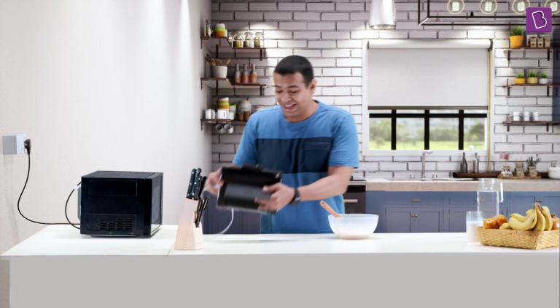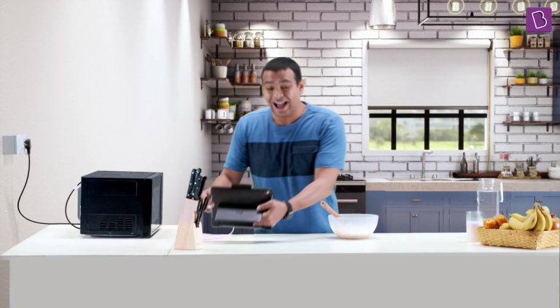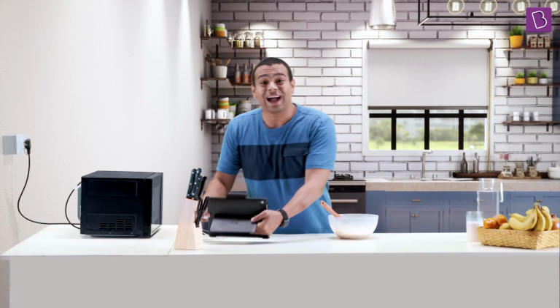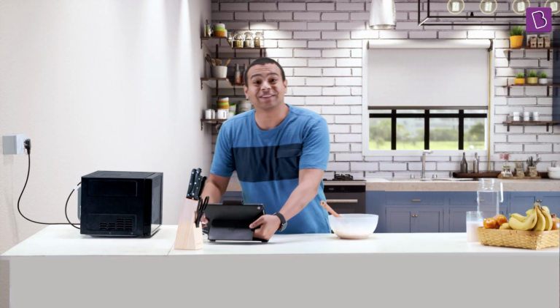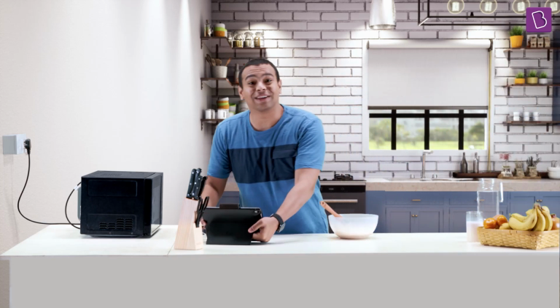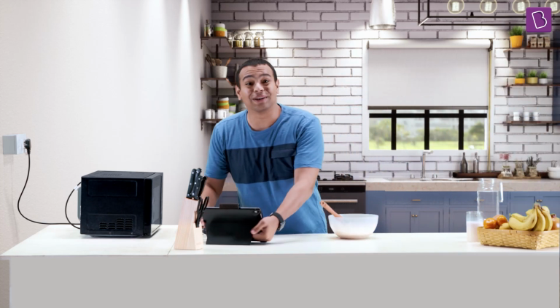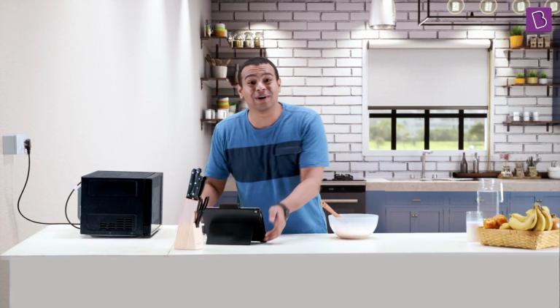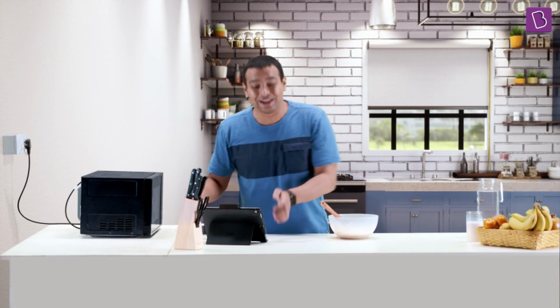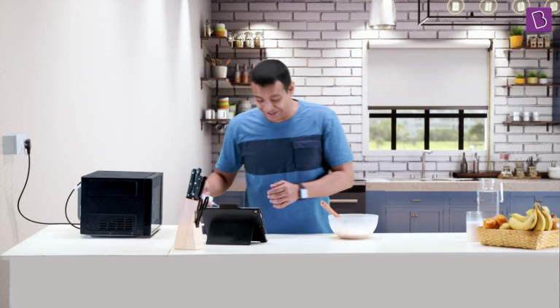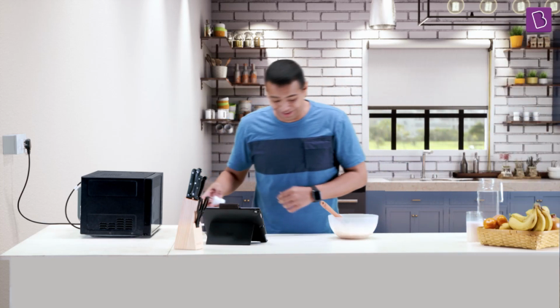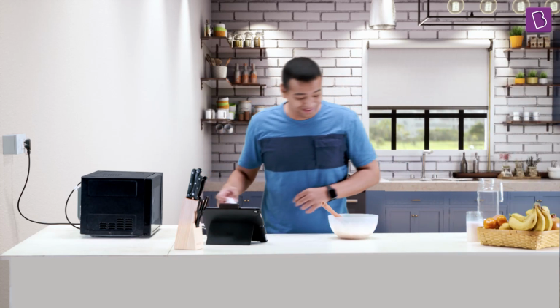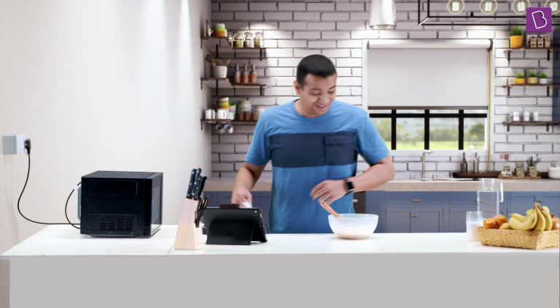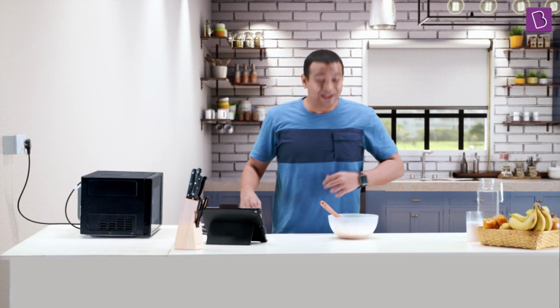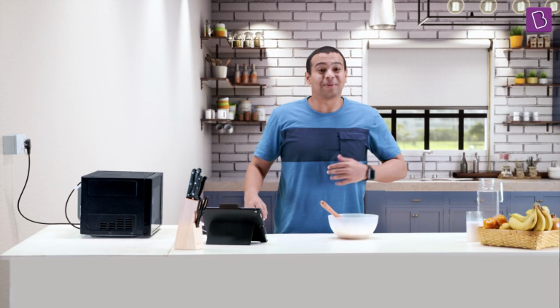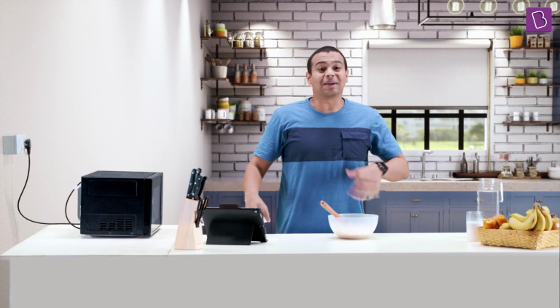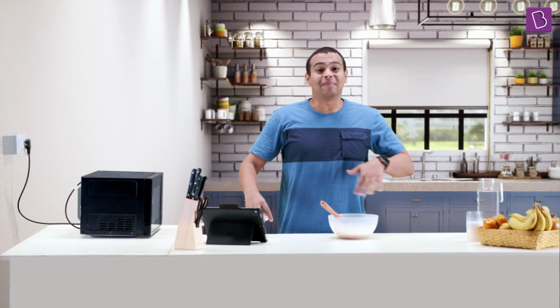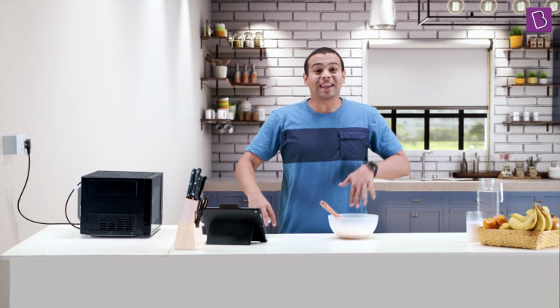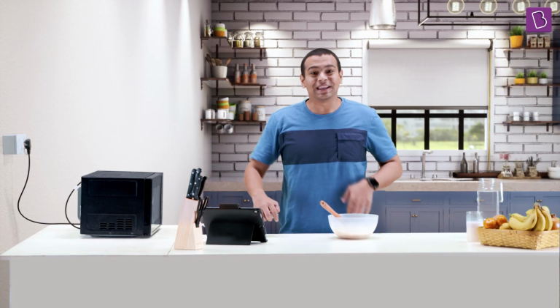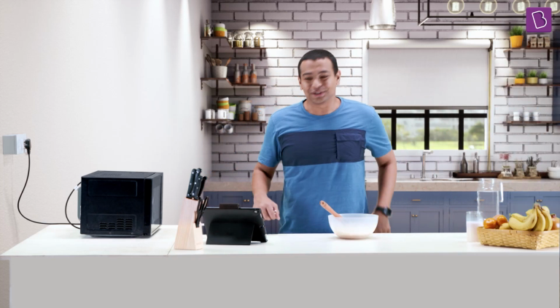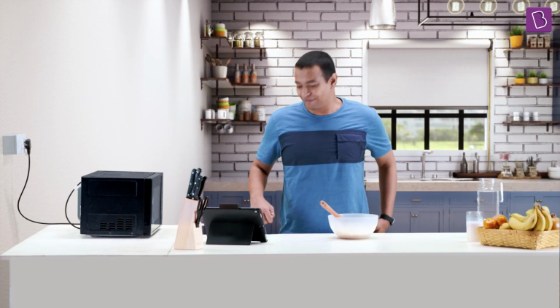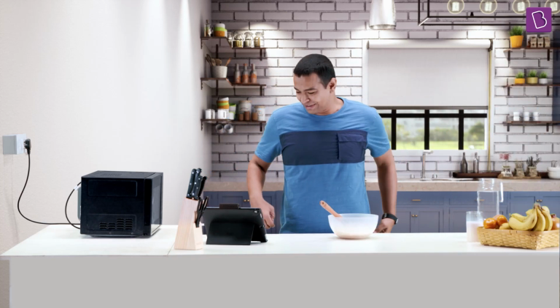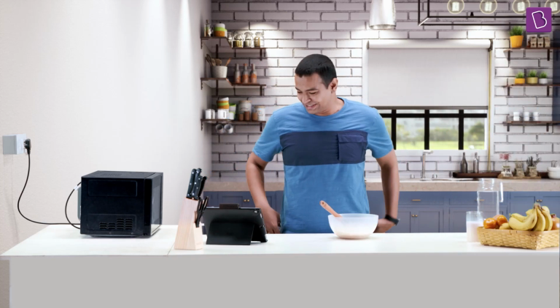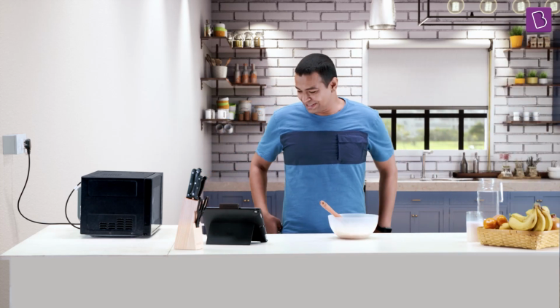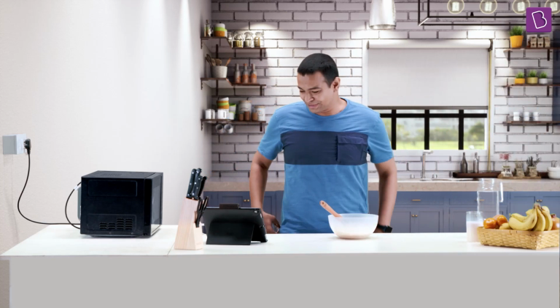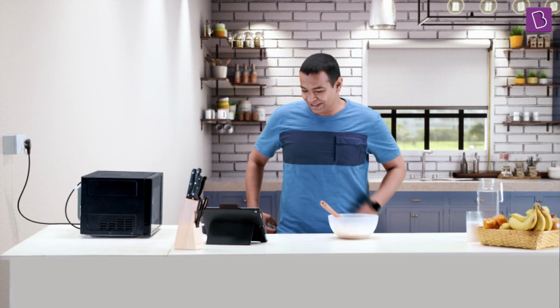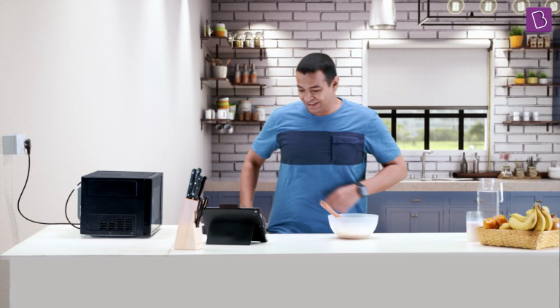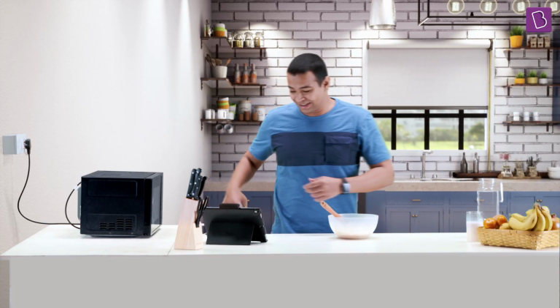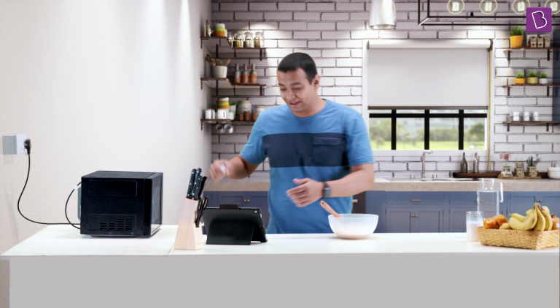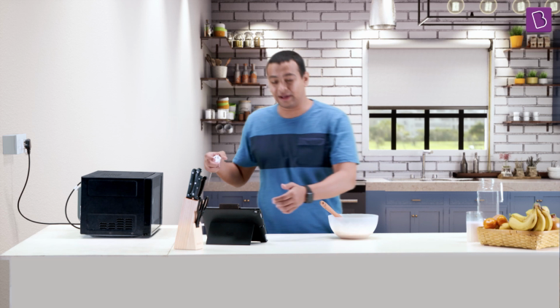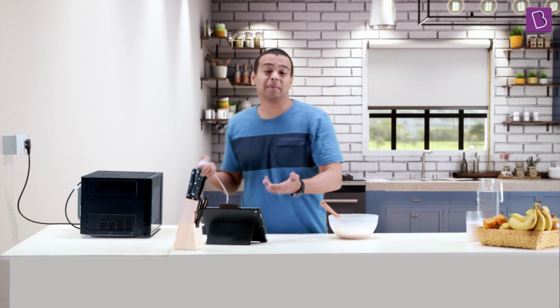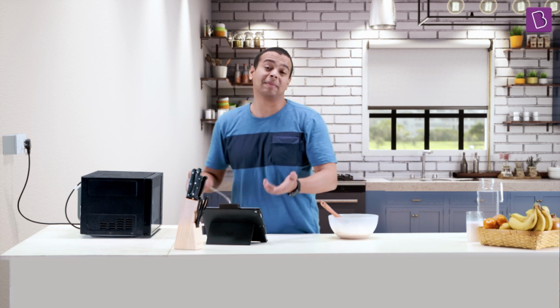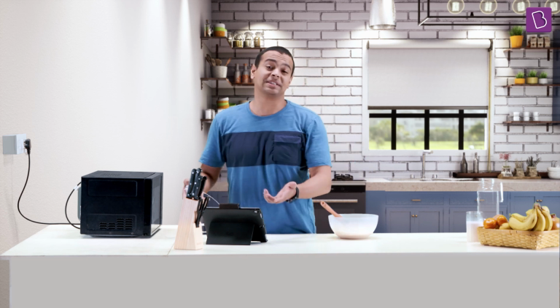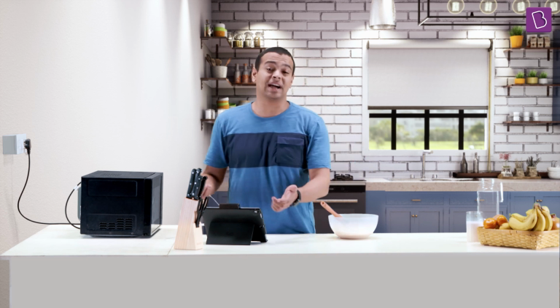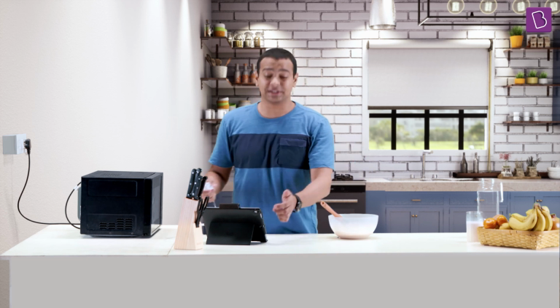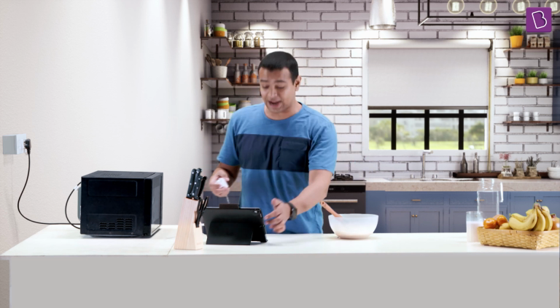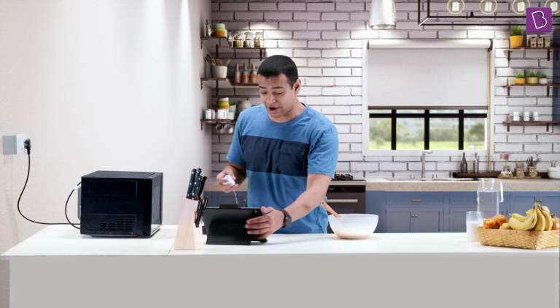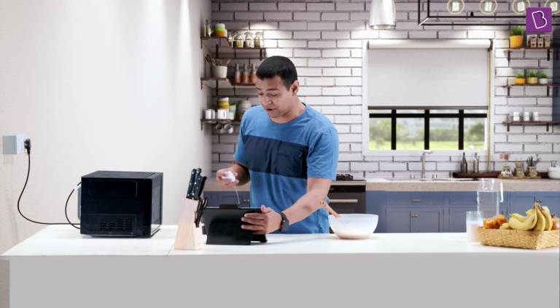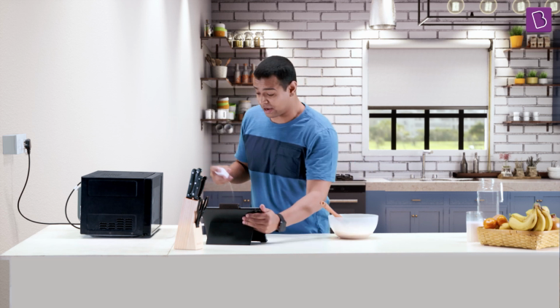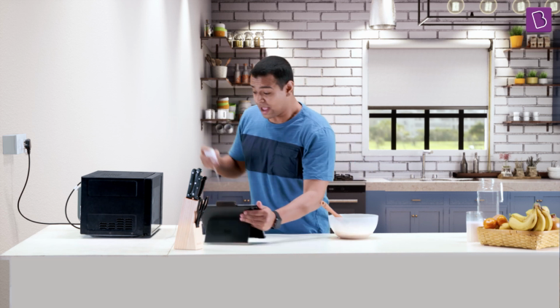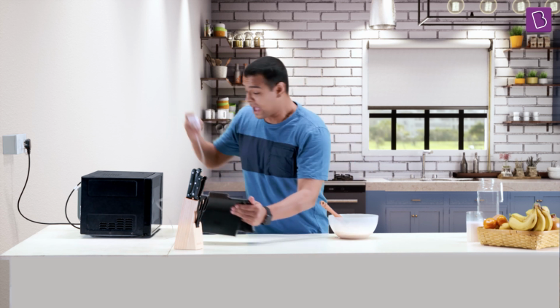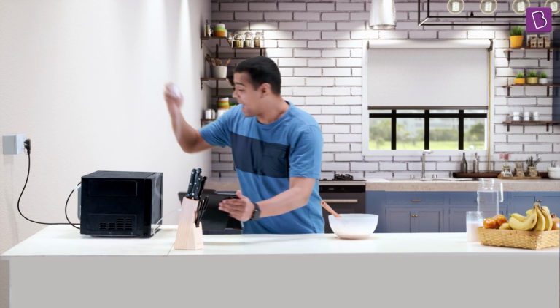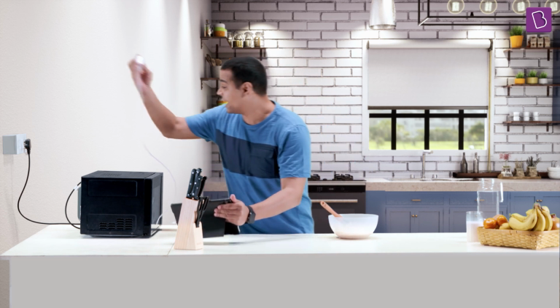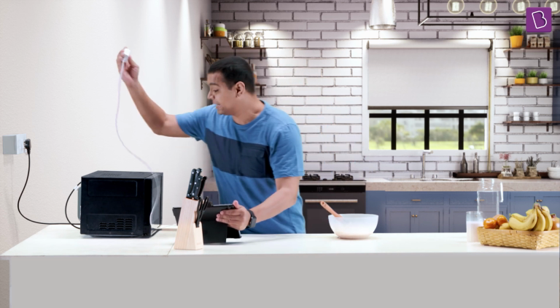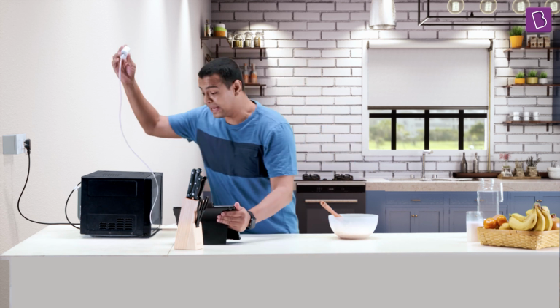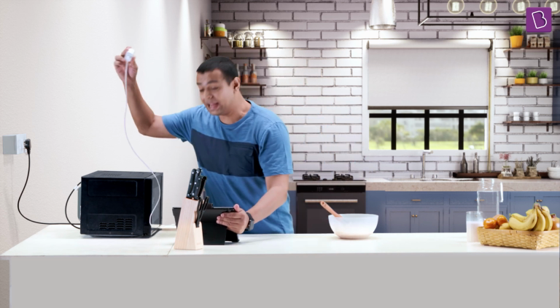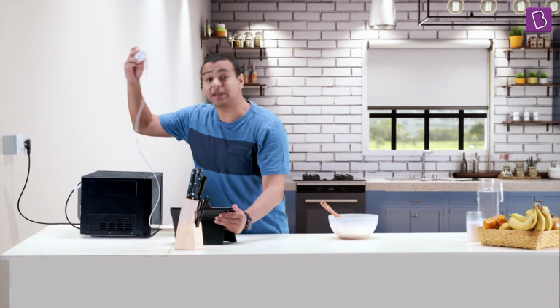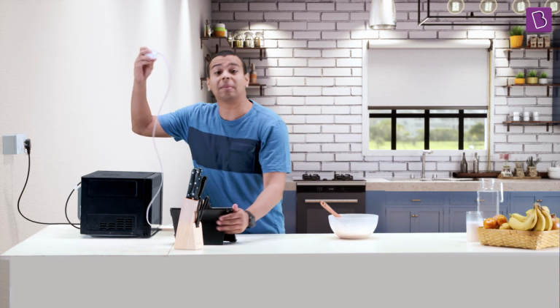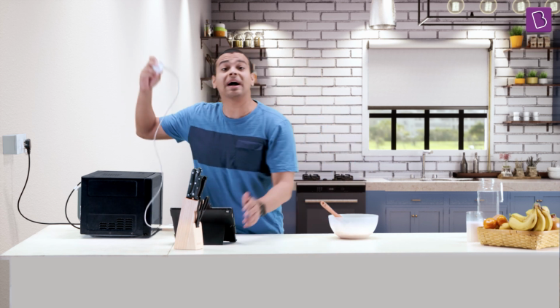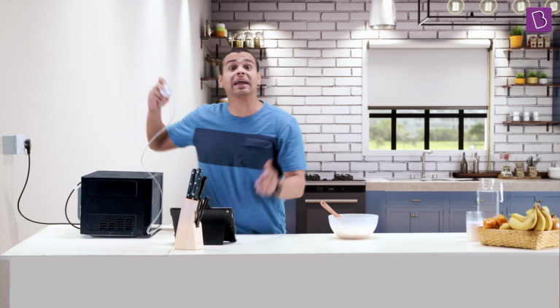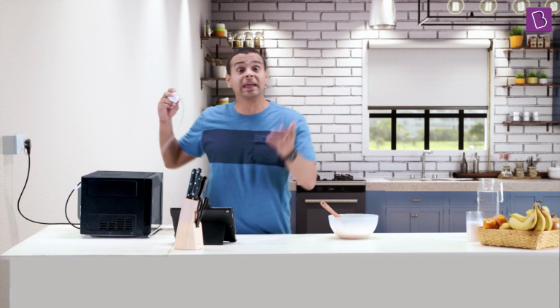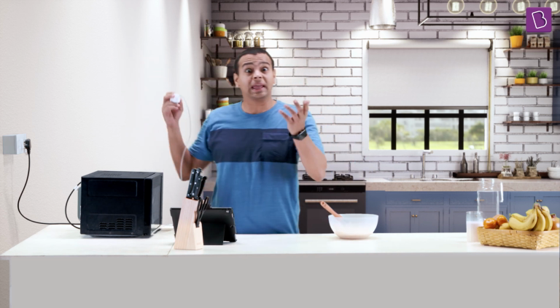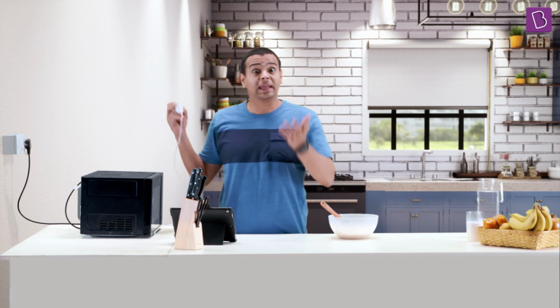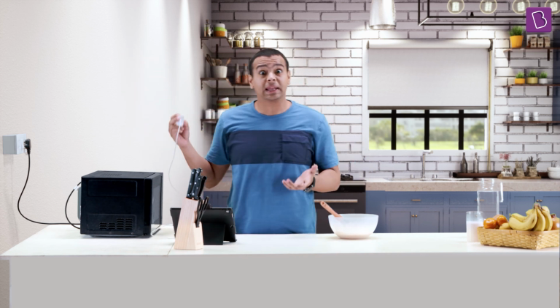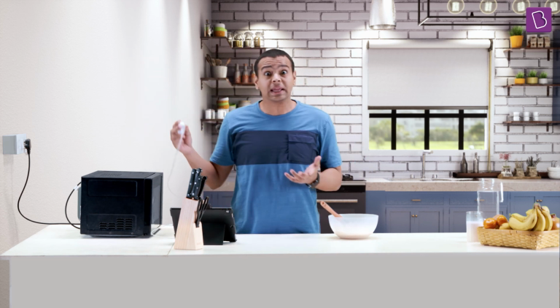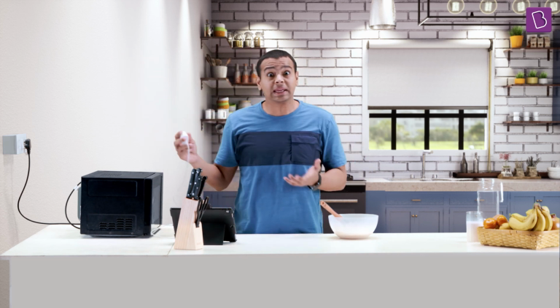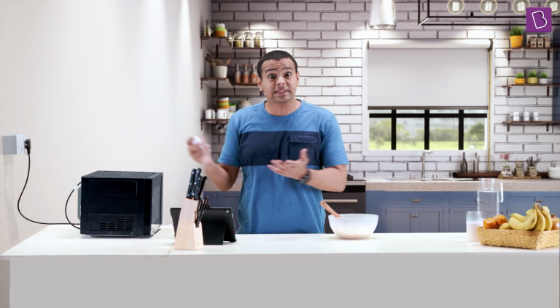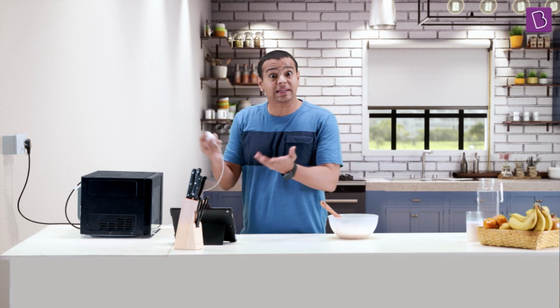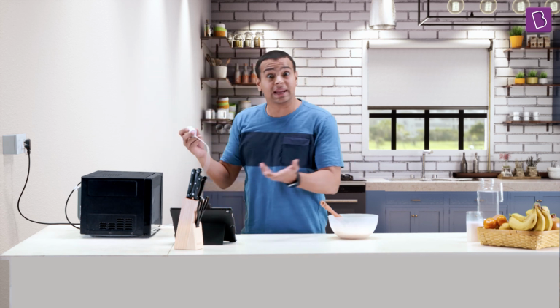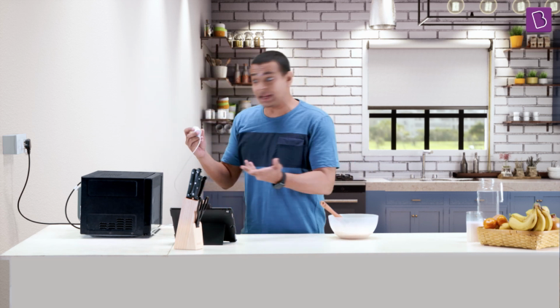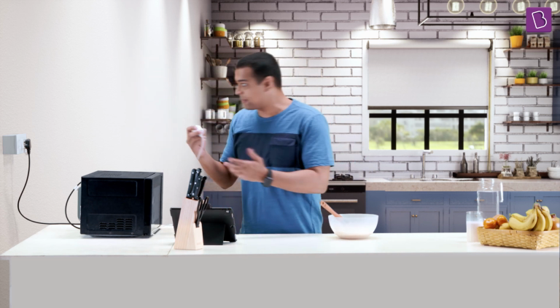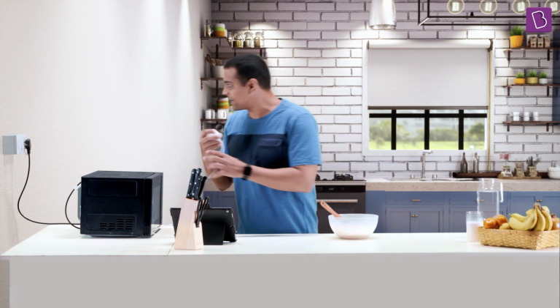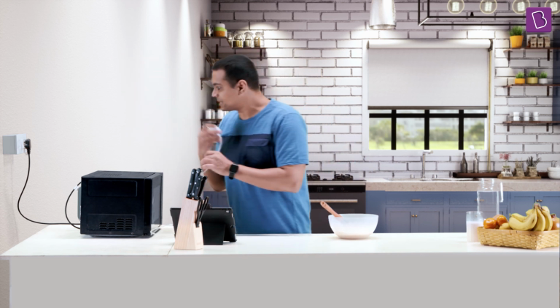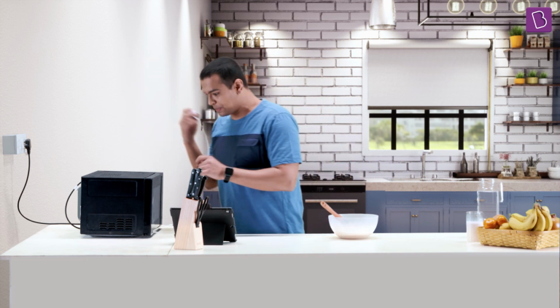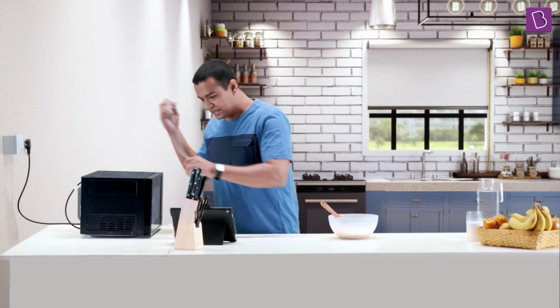I thought I'll do a quick baking show for us as well, but my charge ran out. I need my ingredients and I need my recipe.